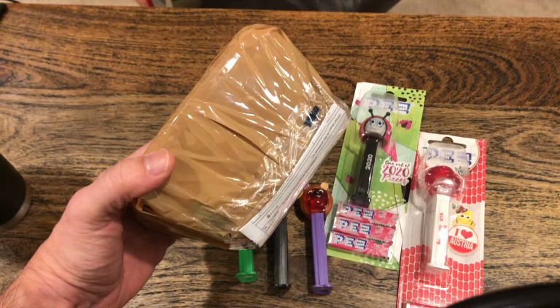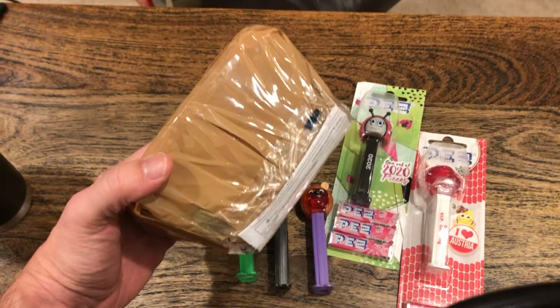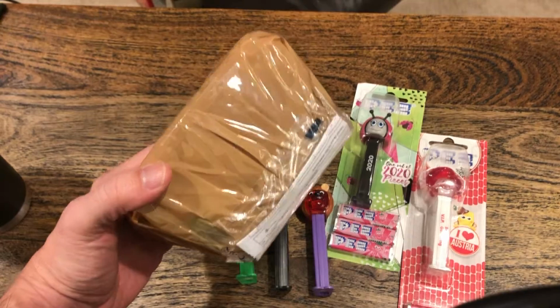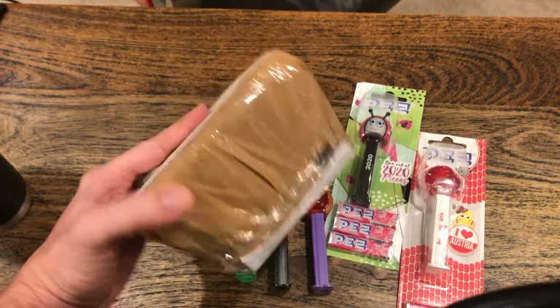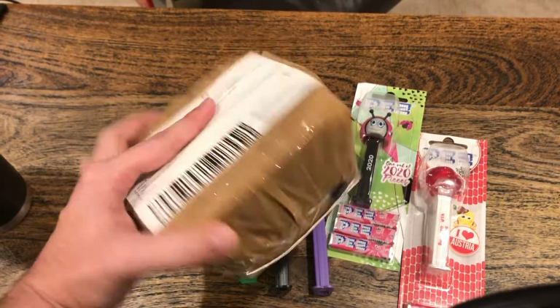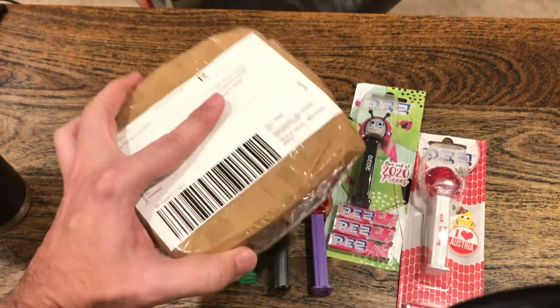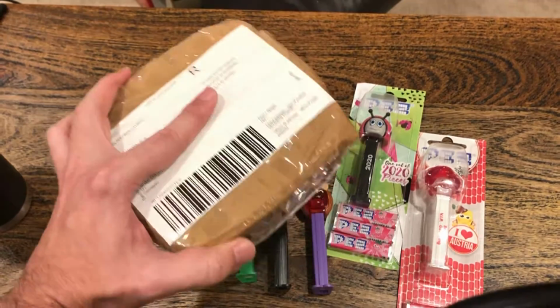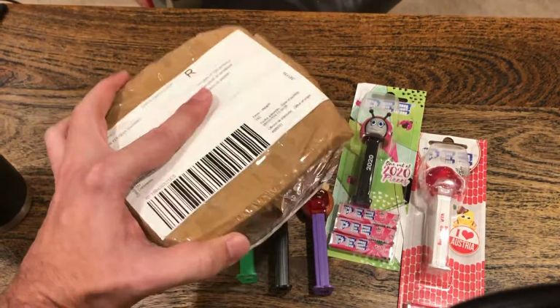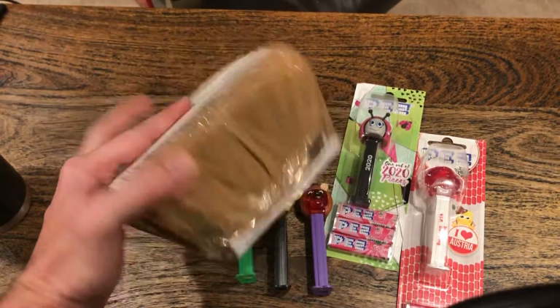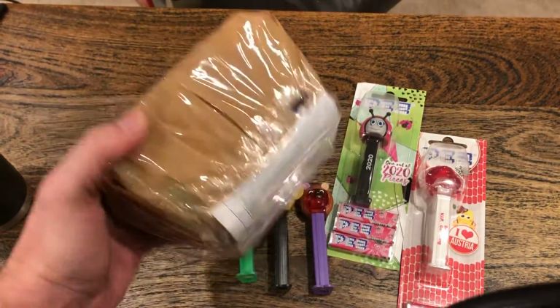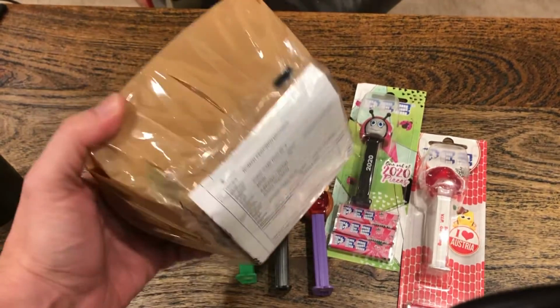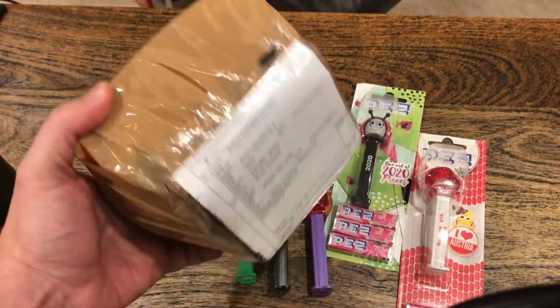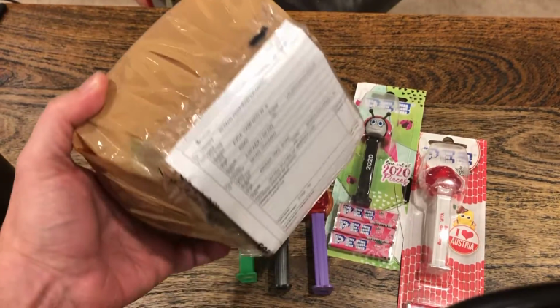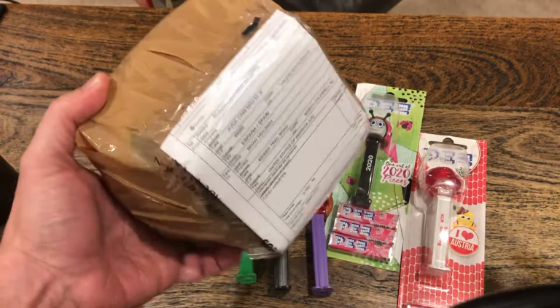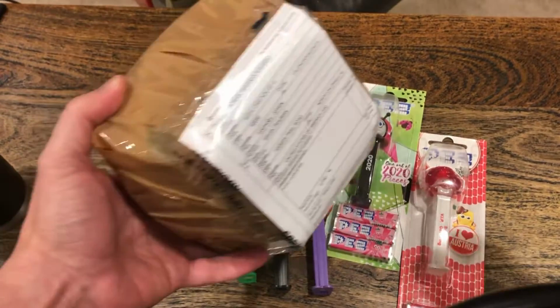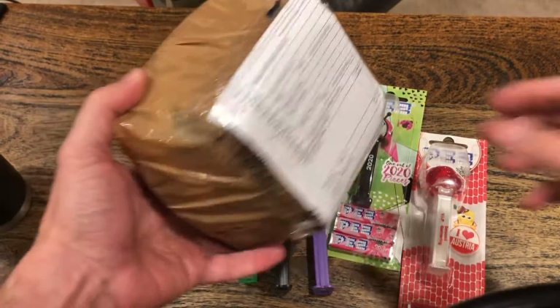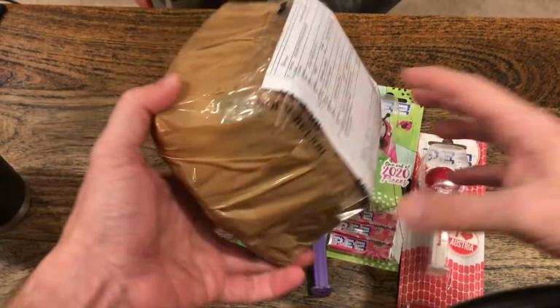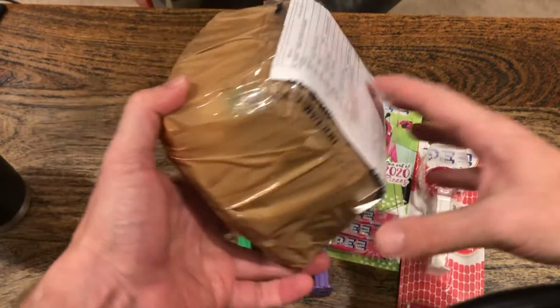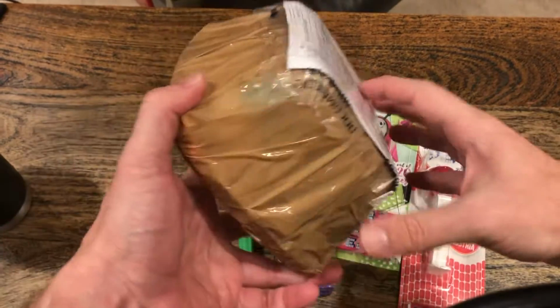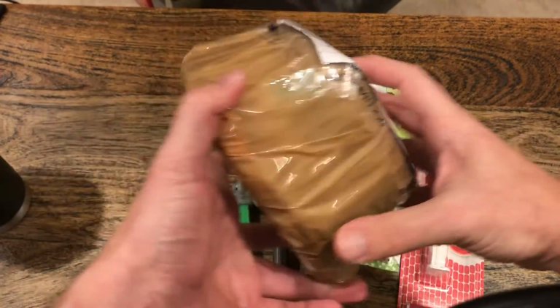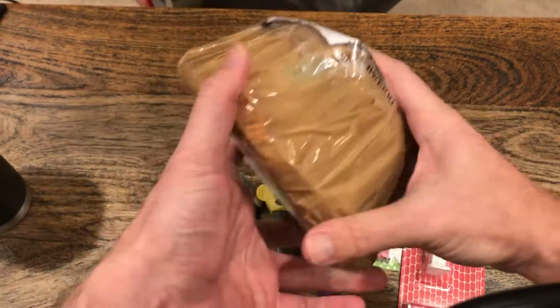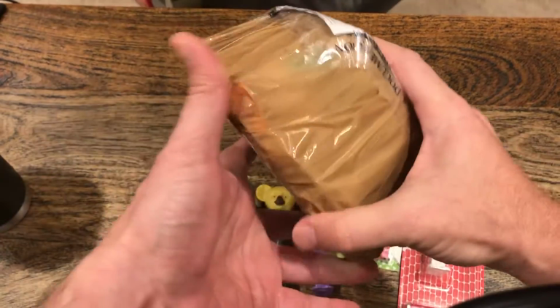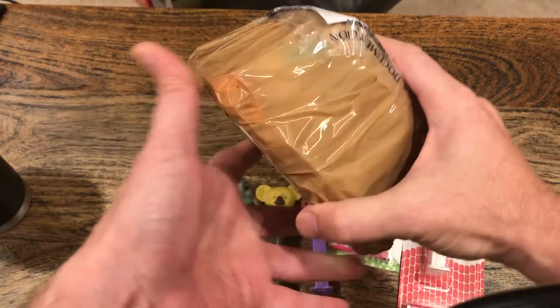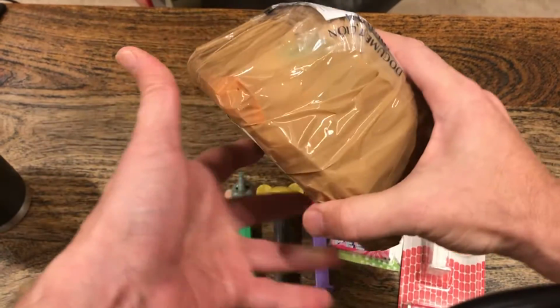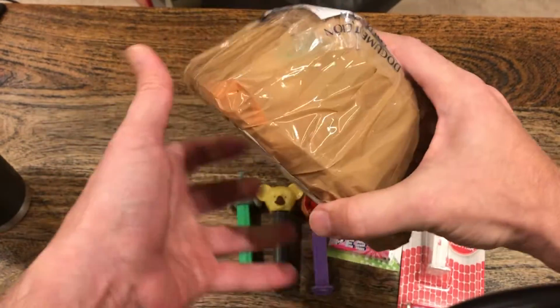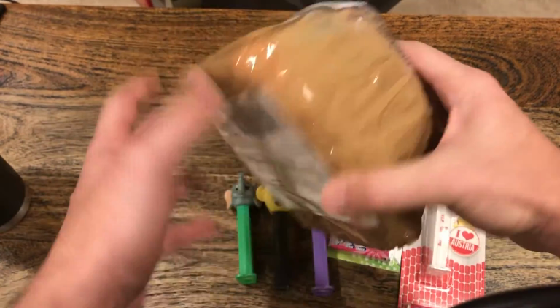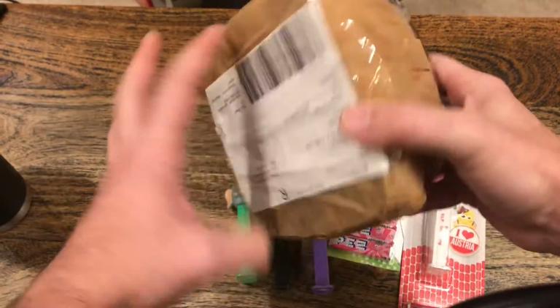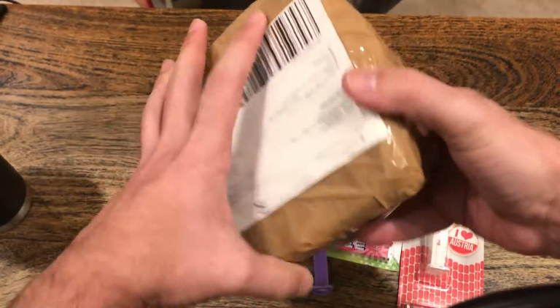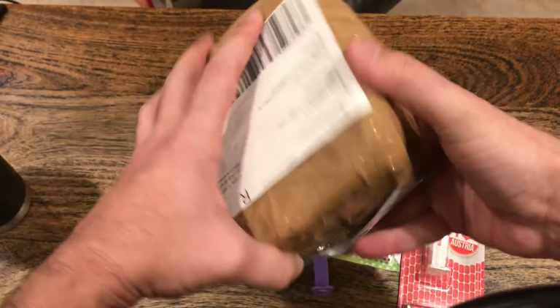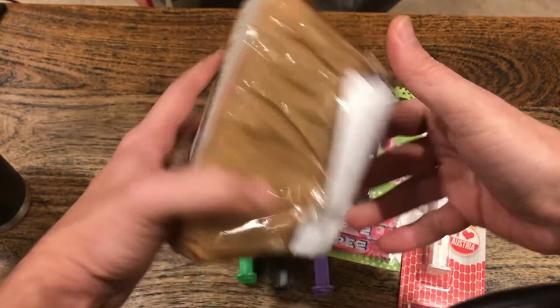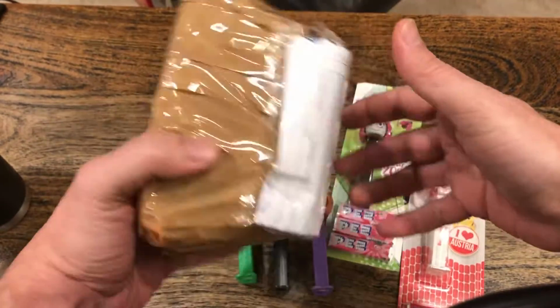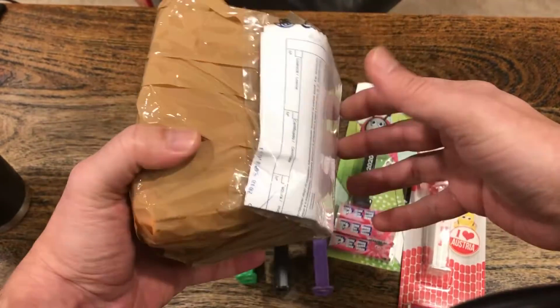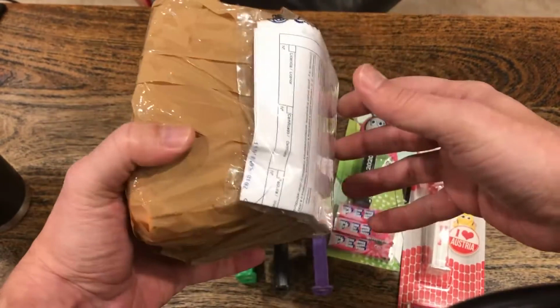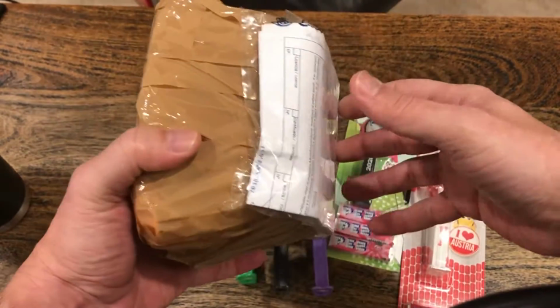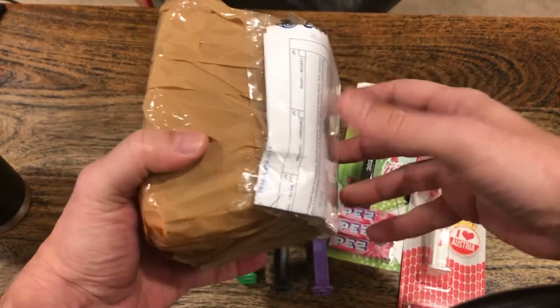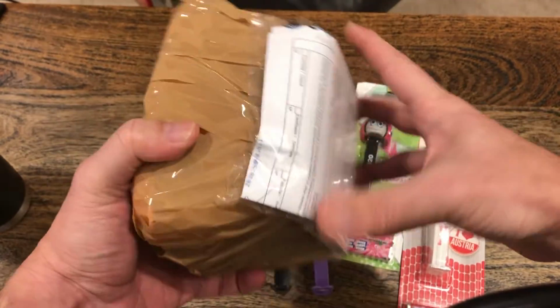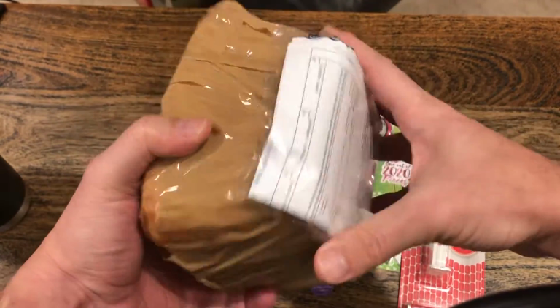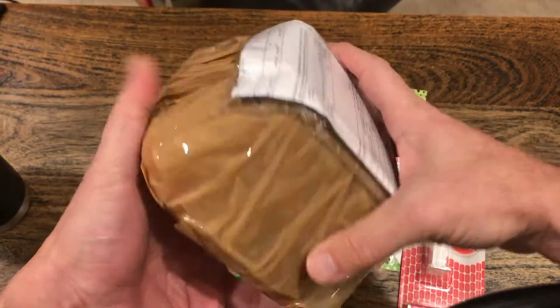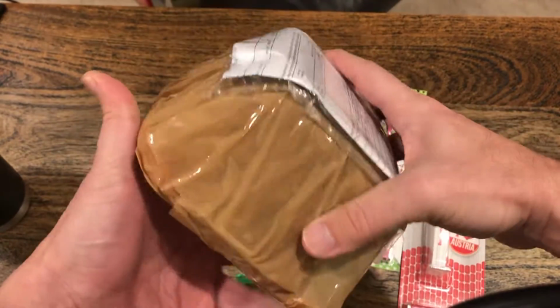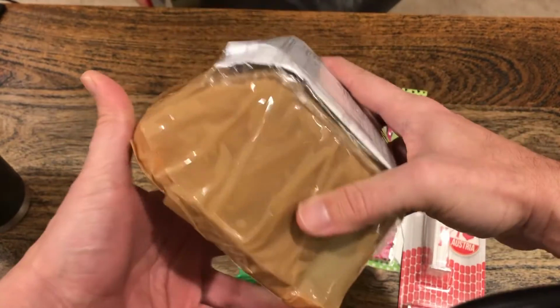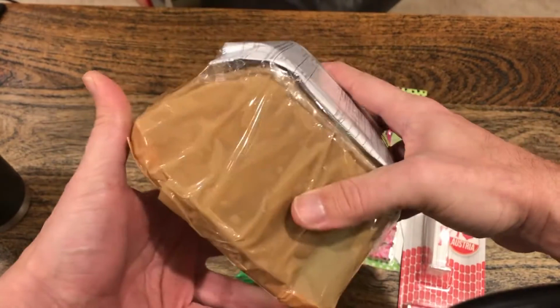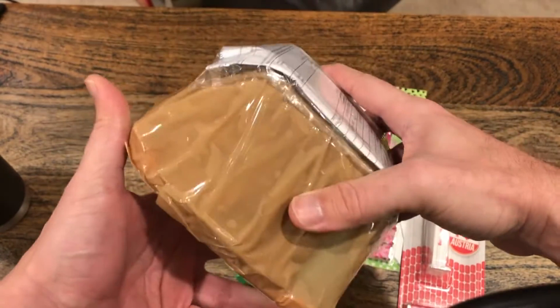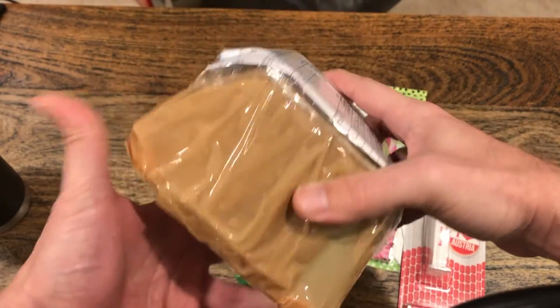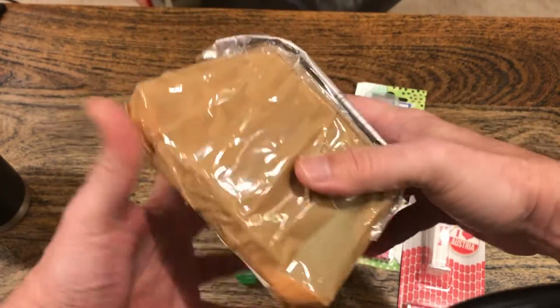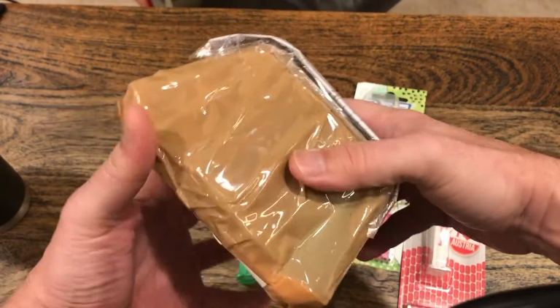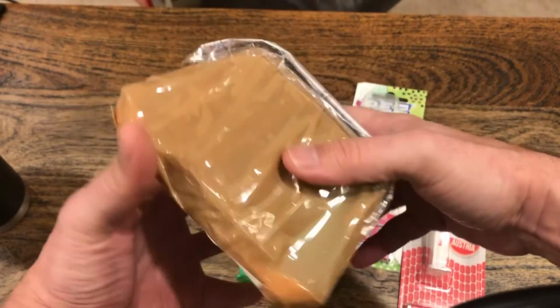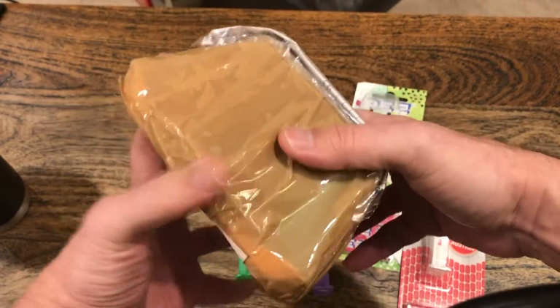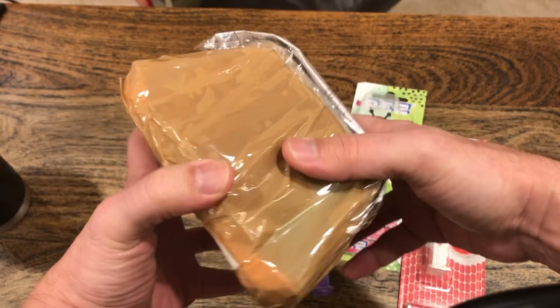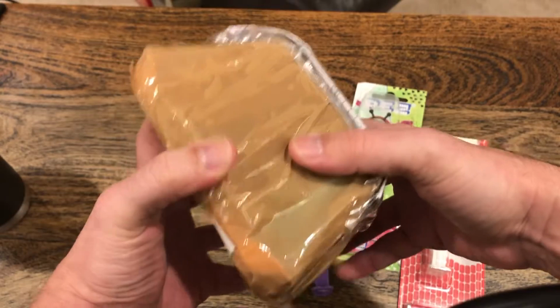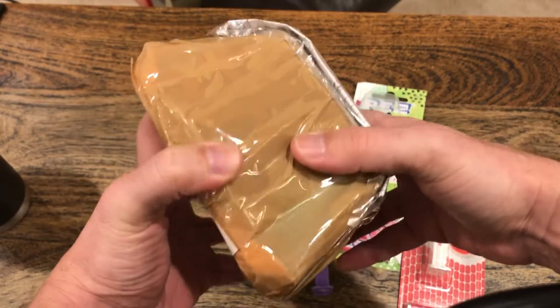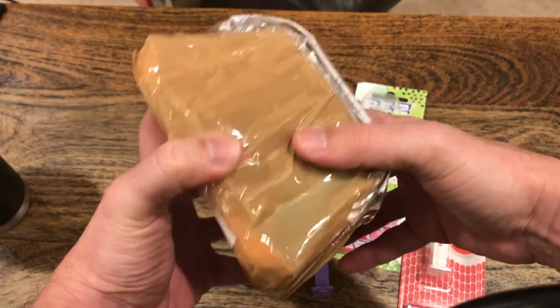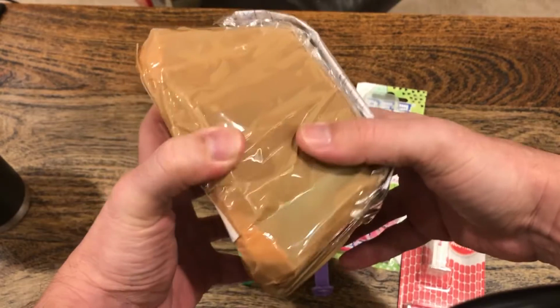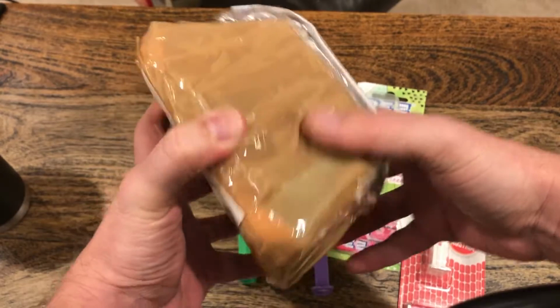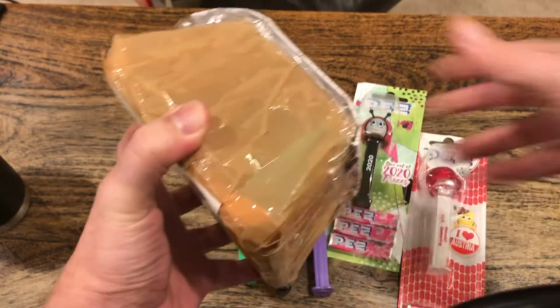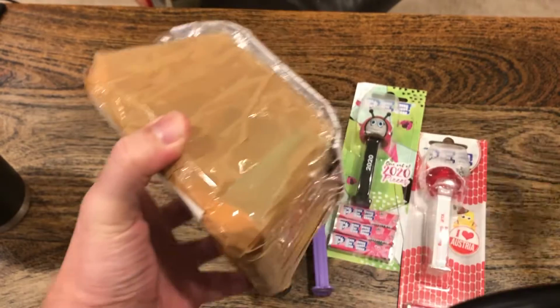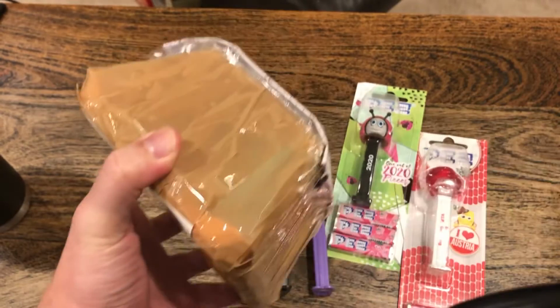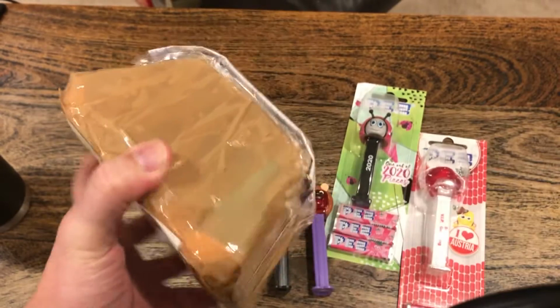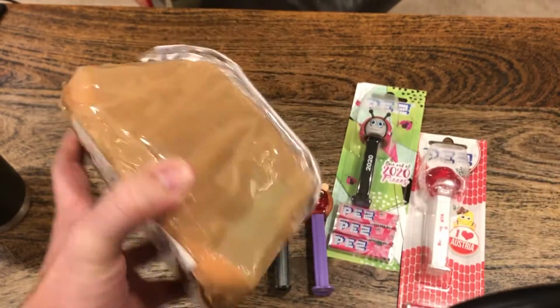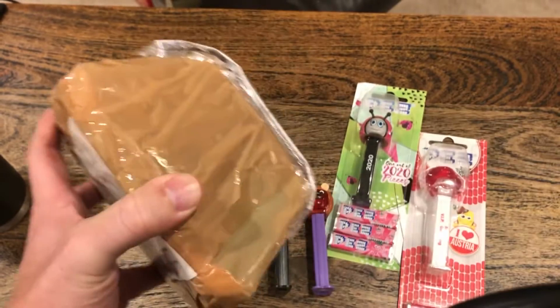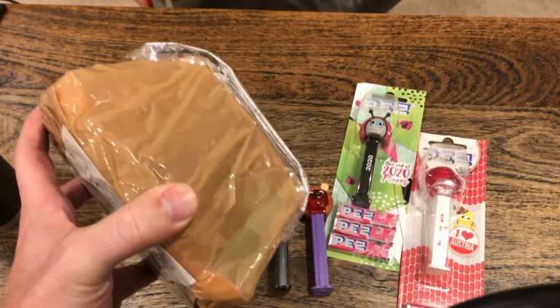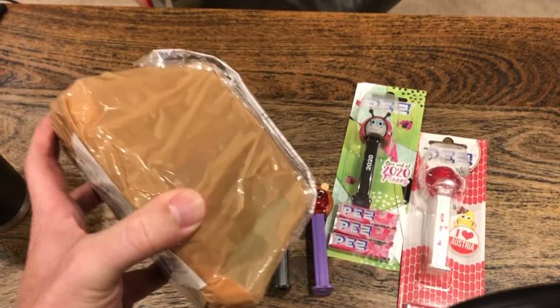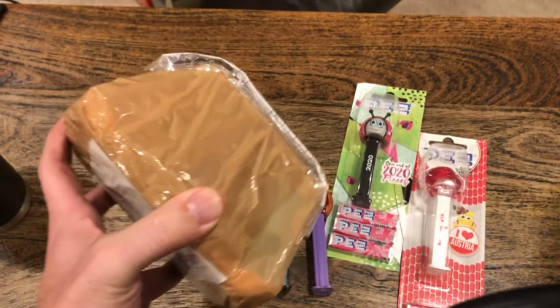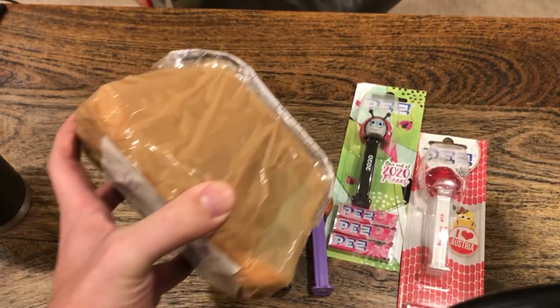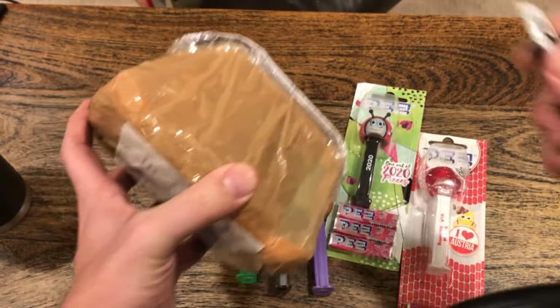Hey guys, pretty sure I got some Tupperware in the mail. This is maybe one of the more interesting packages I've gotten recently.